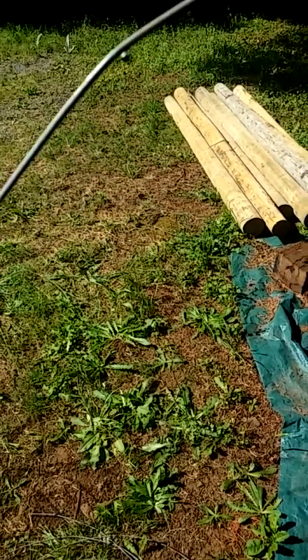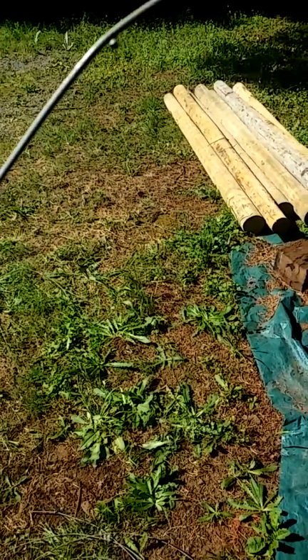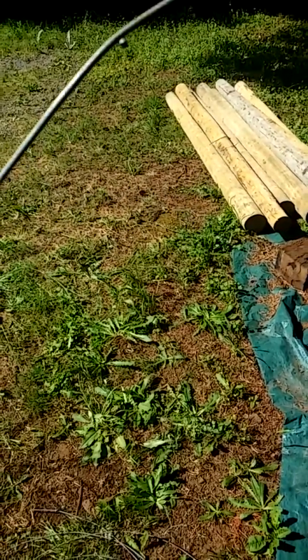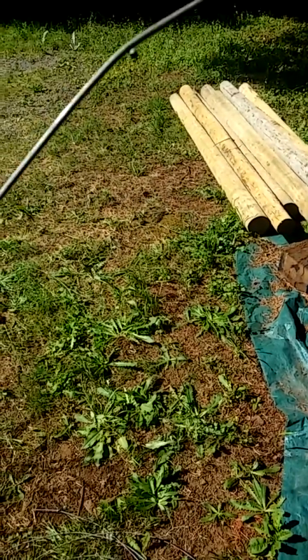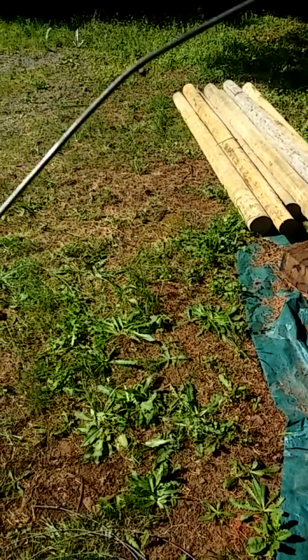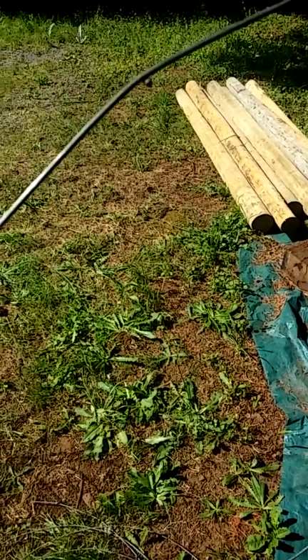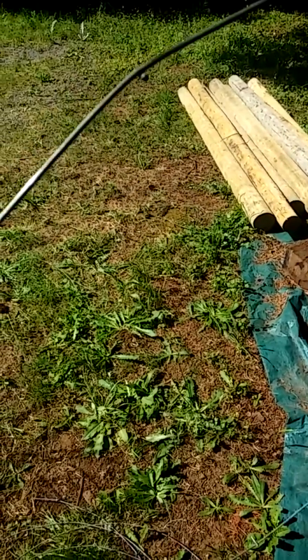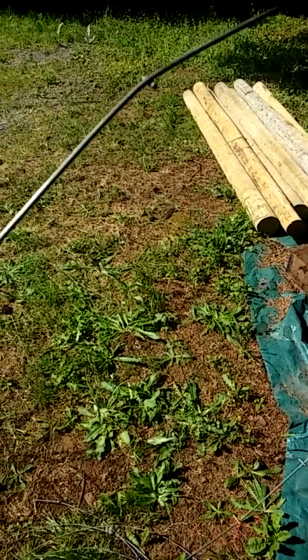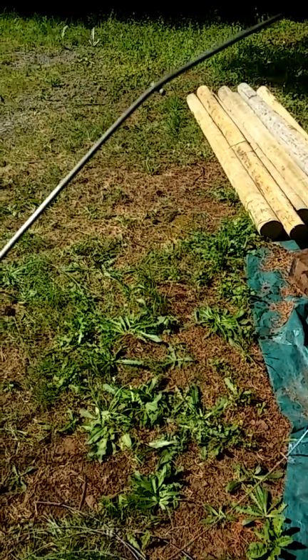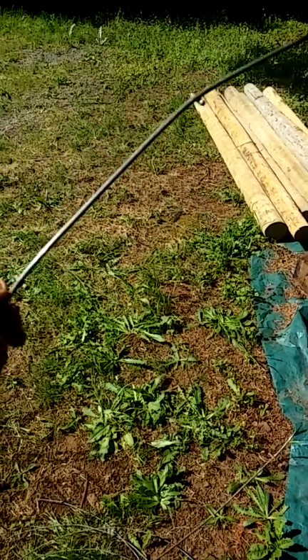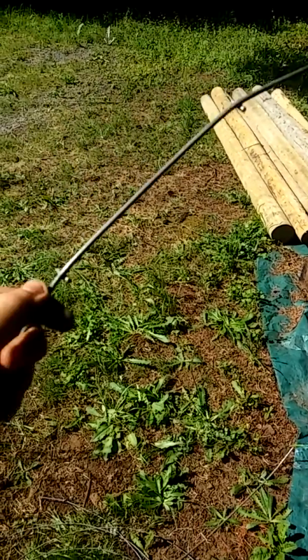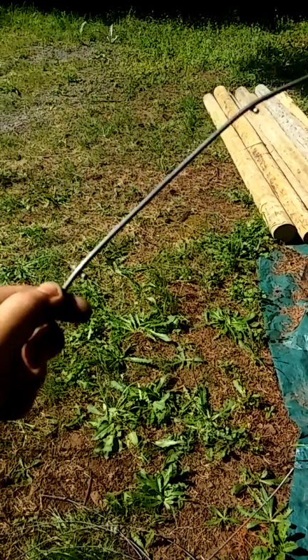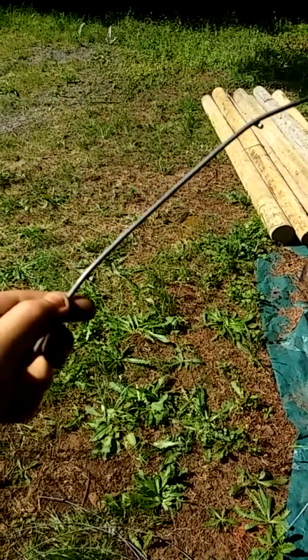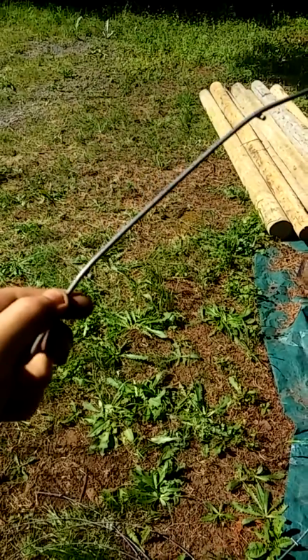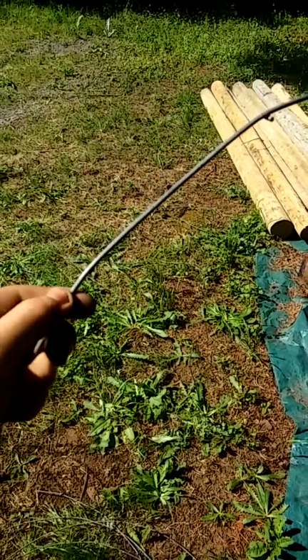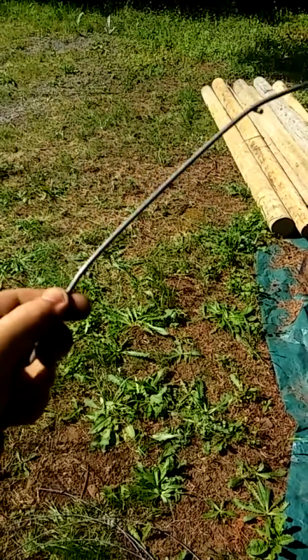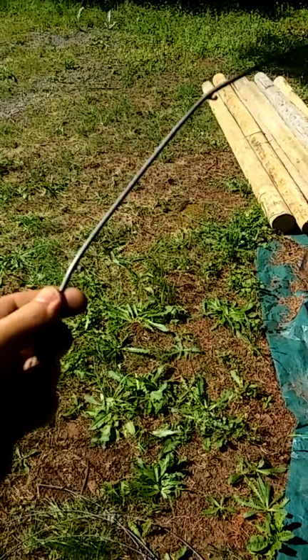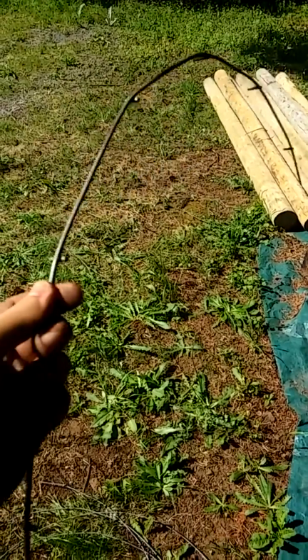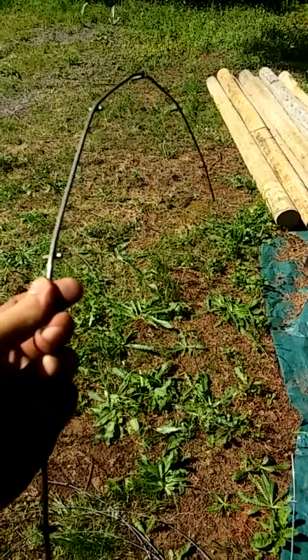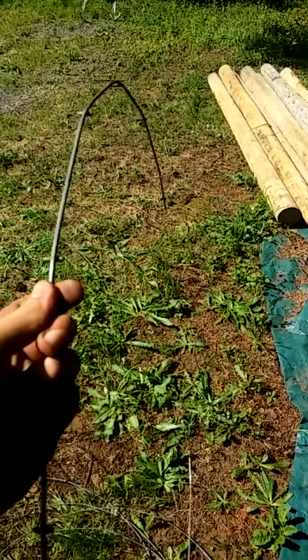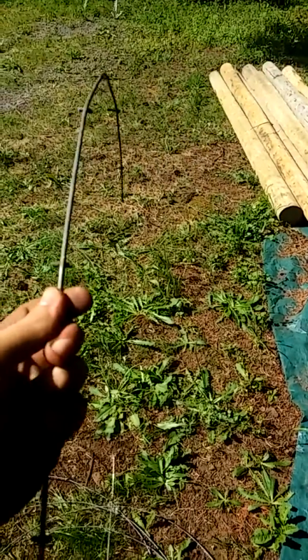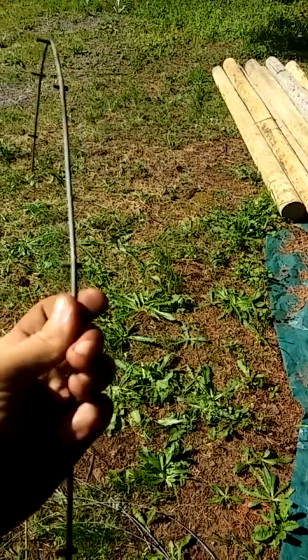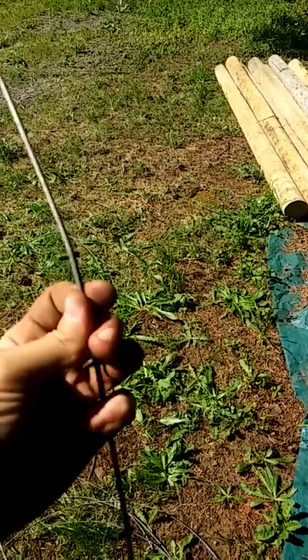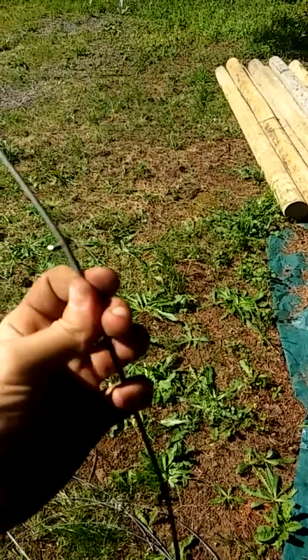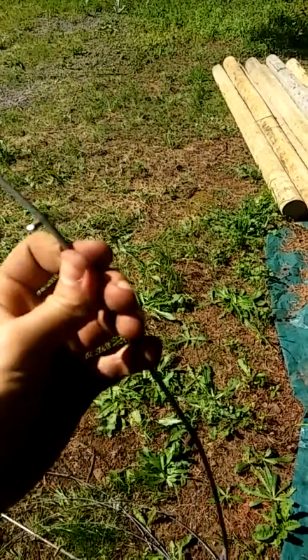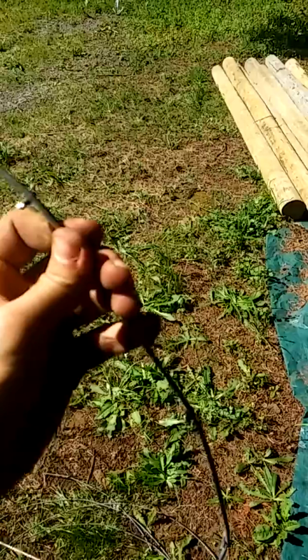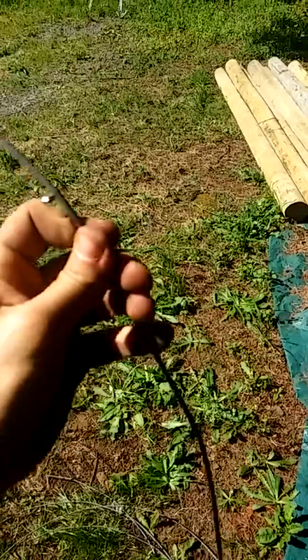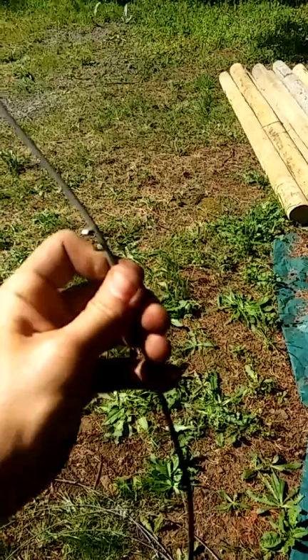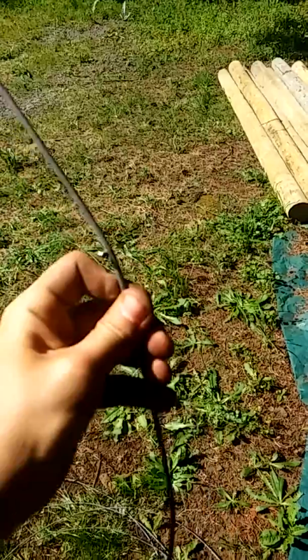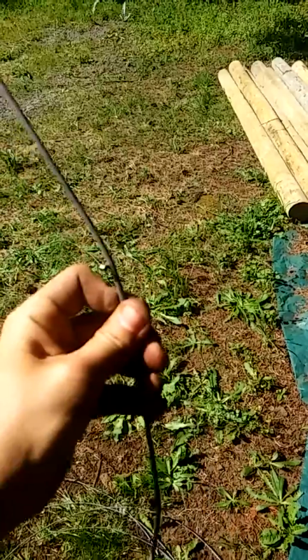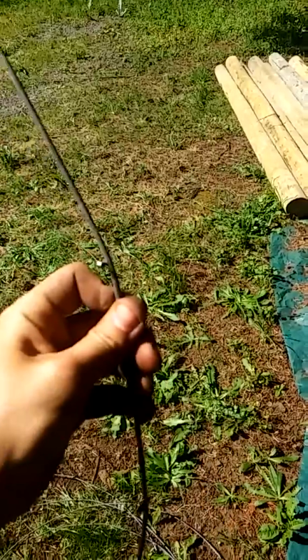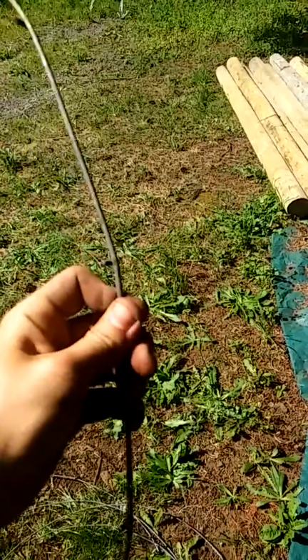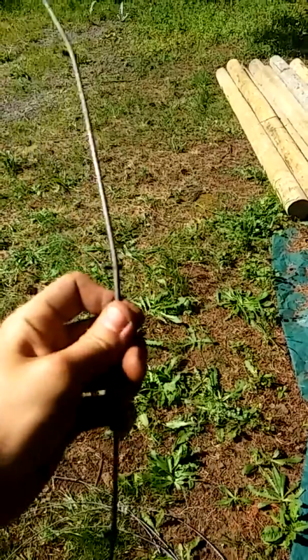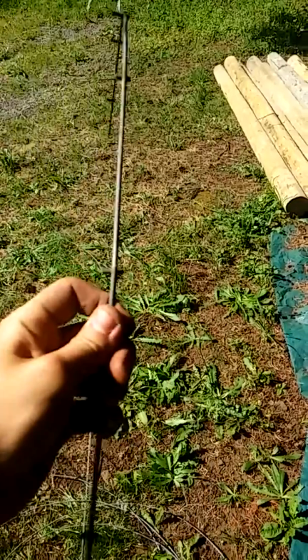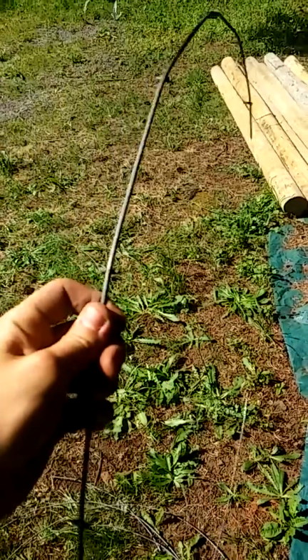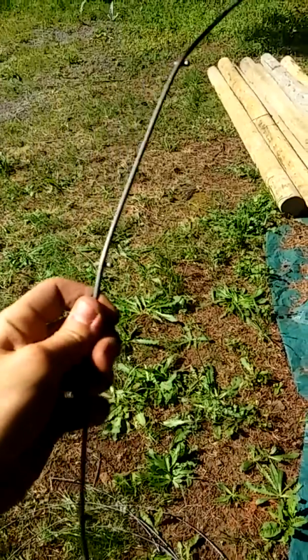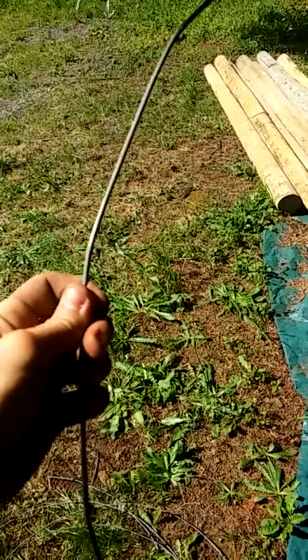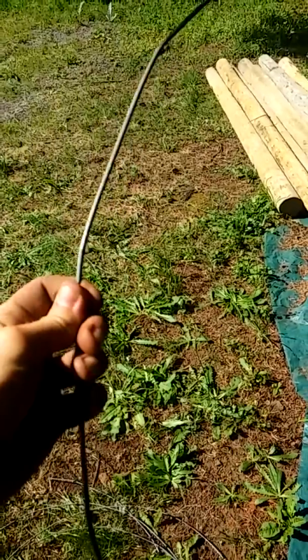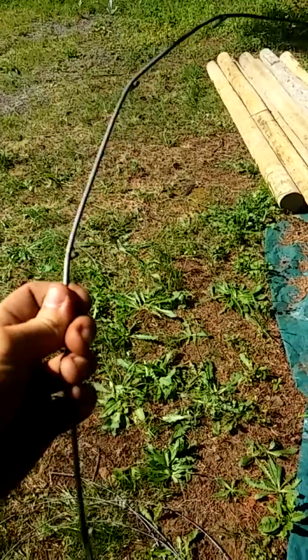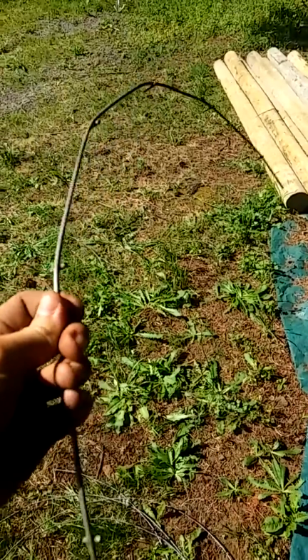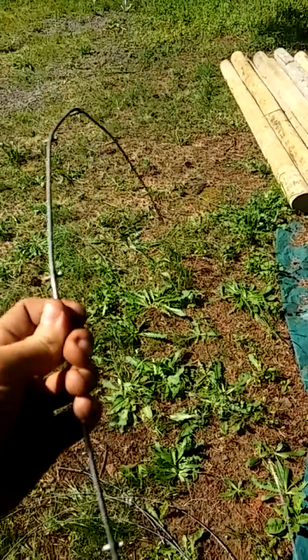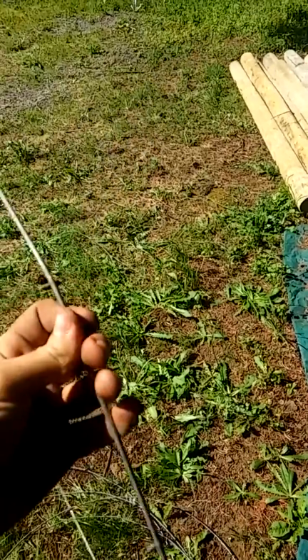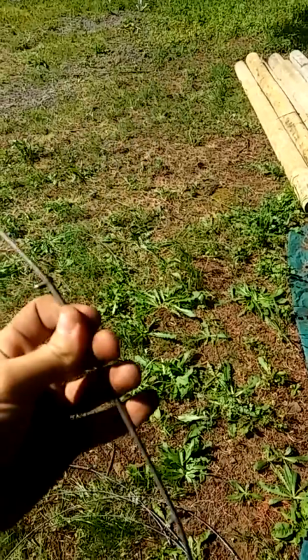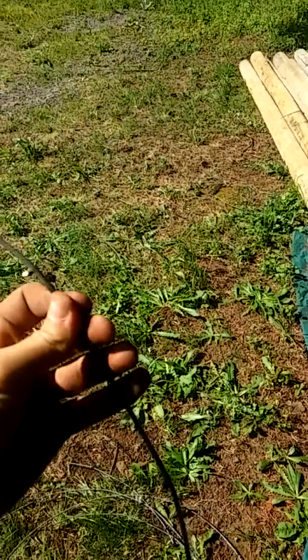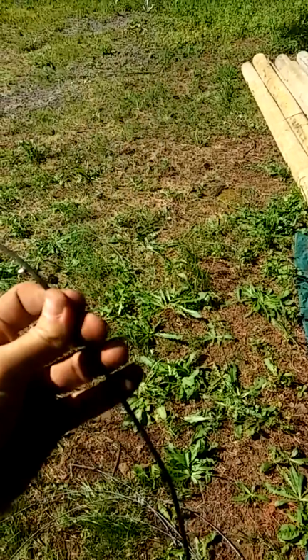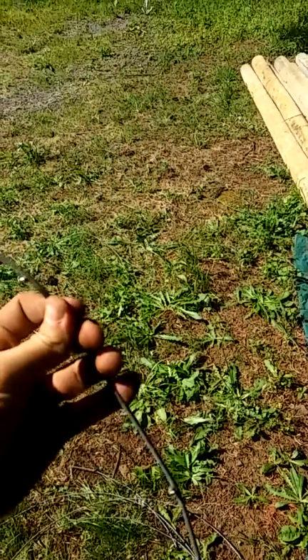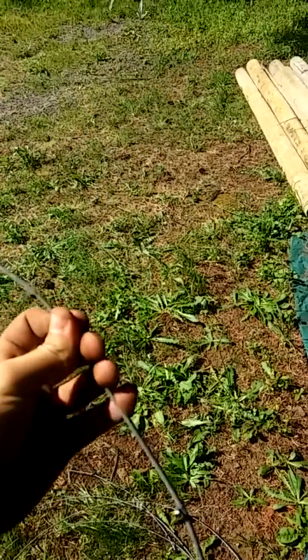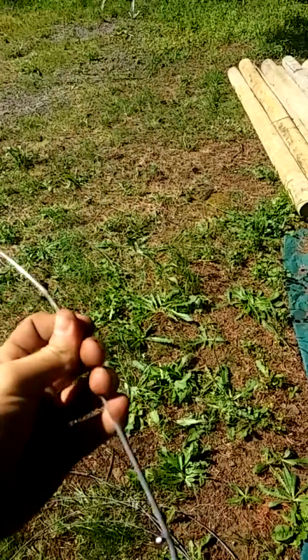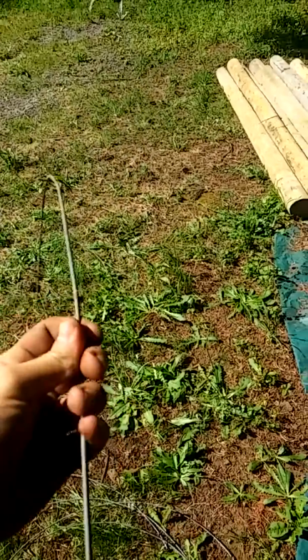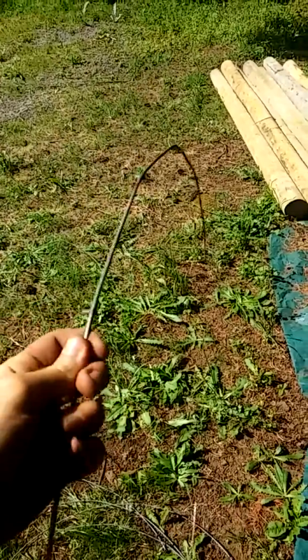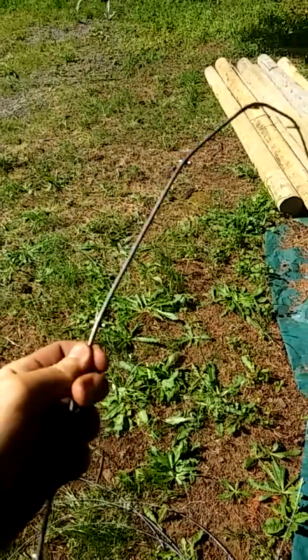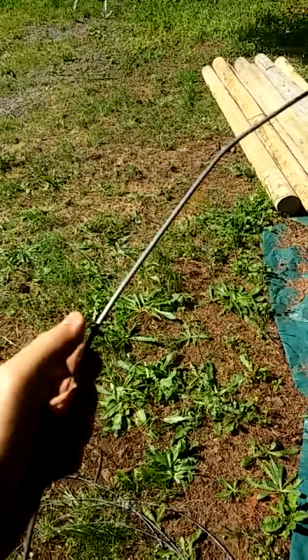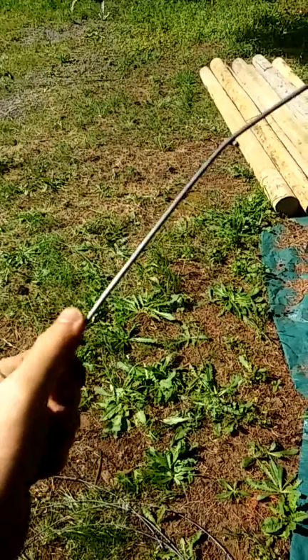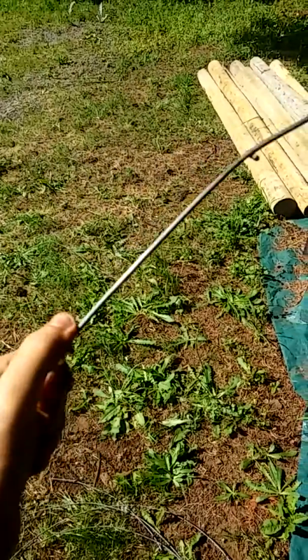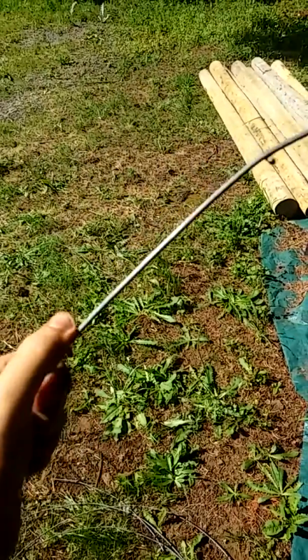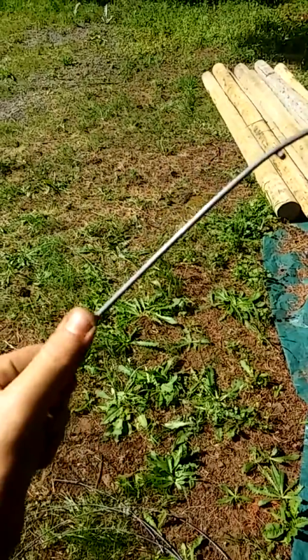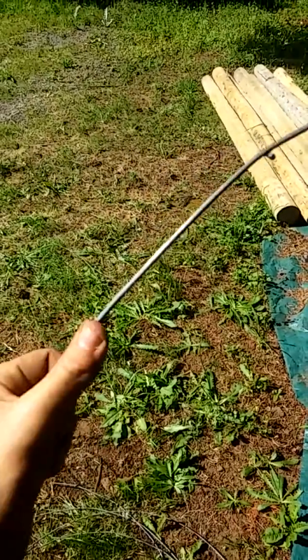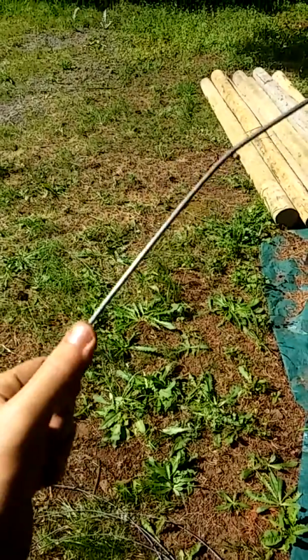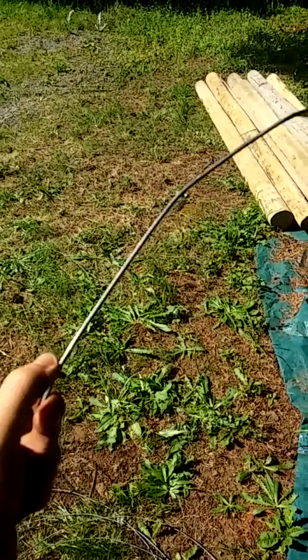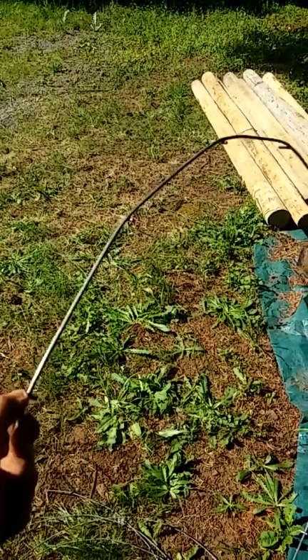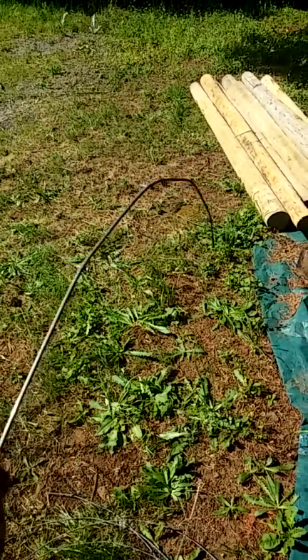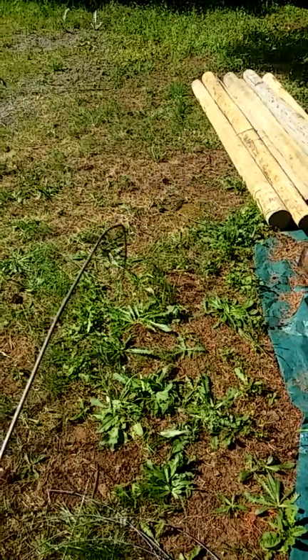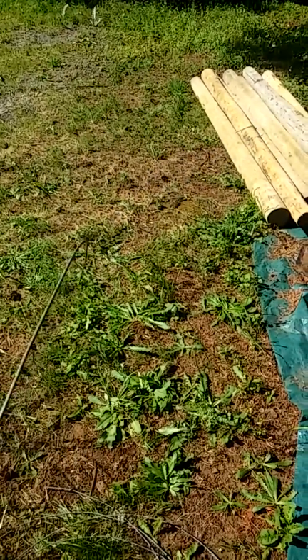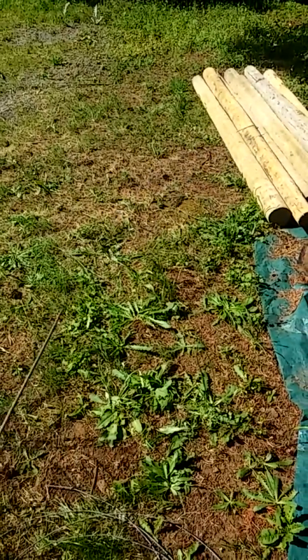So just some cool little DIY simple tips and tricks. Again, this is Jesse with EarthMend — thanks for watching, guys.